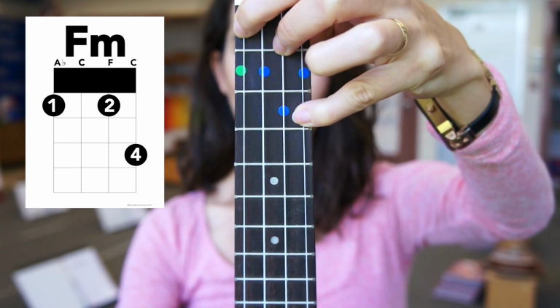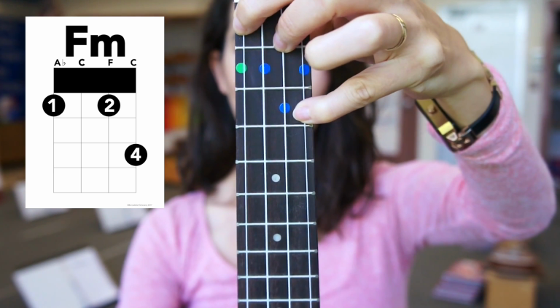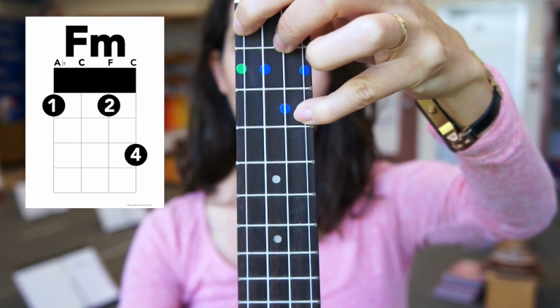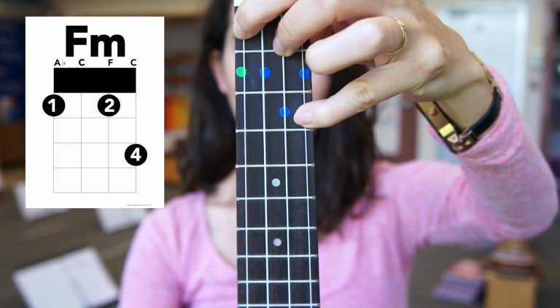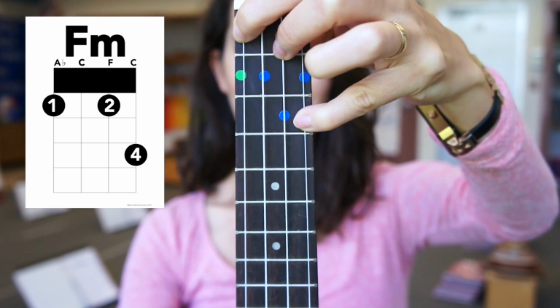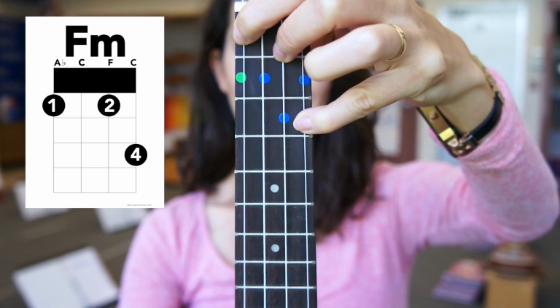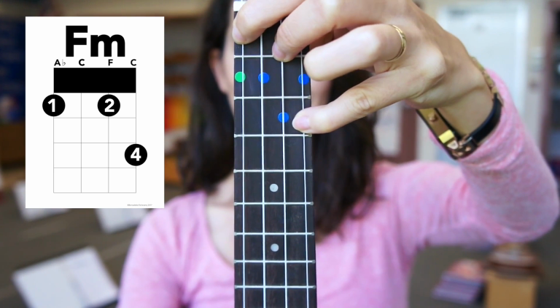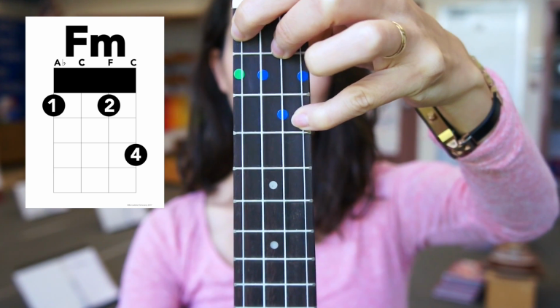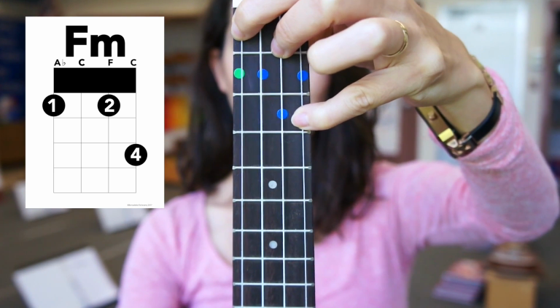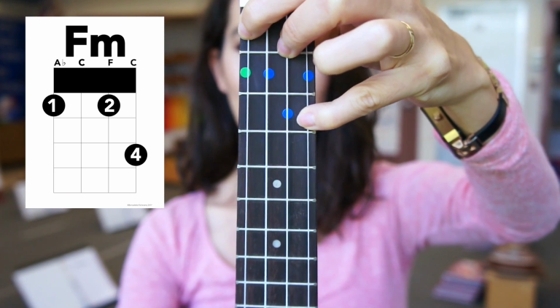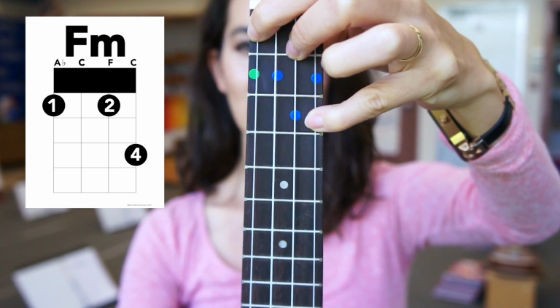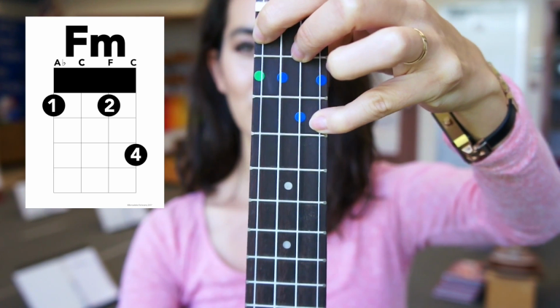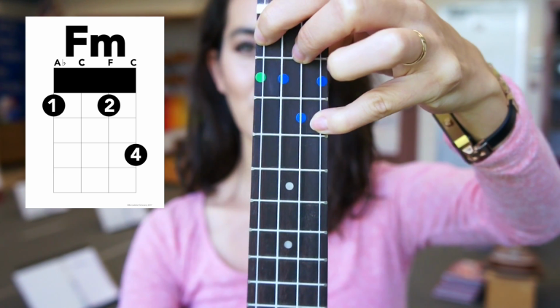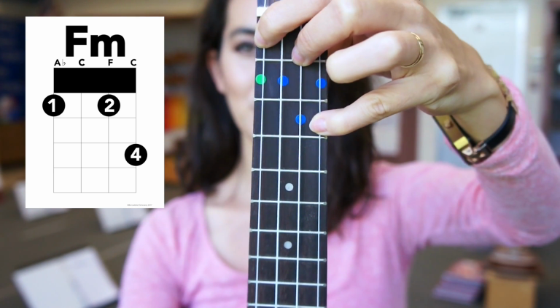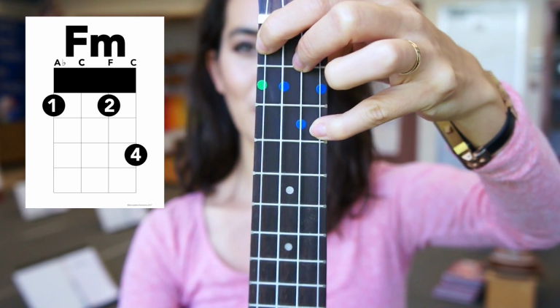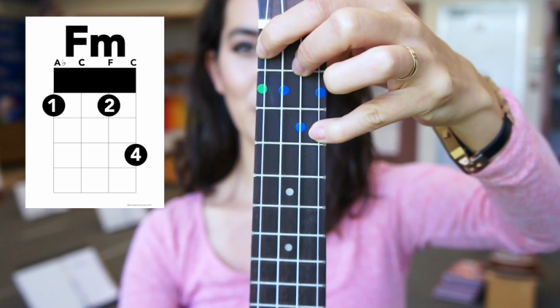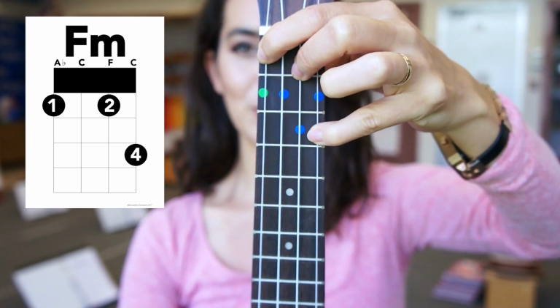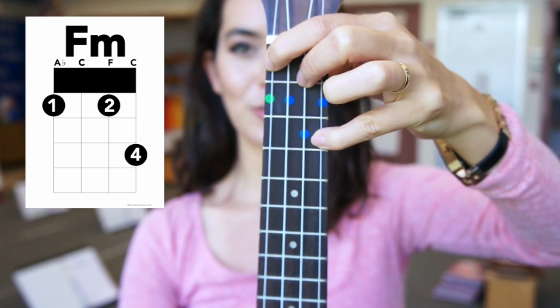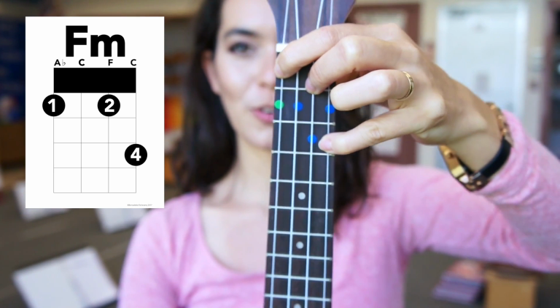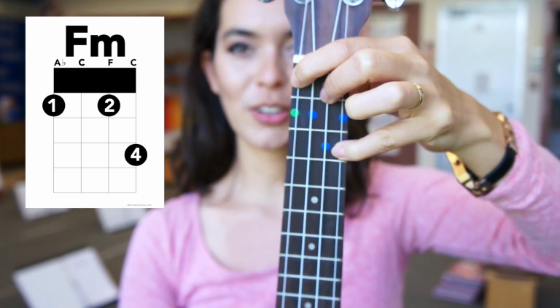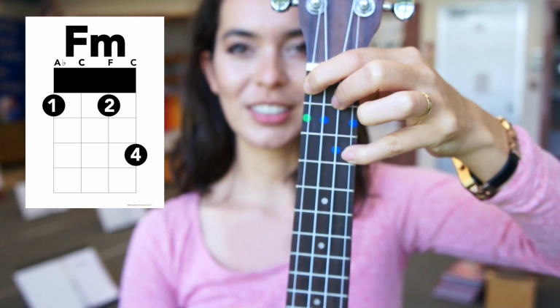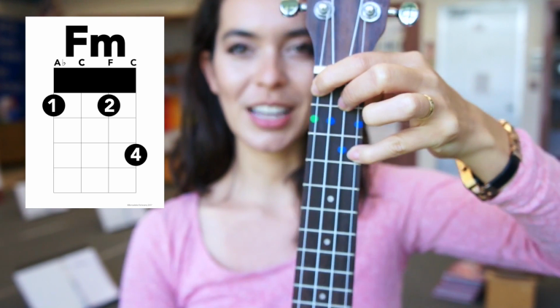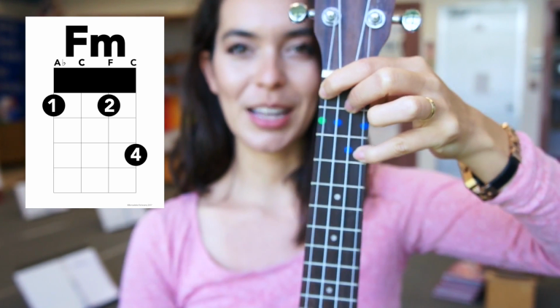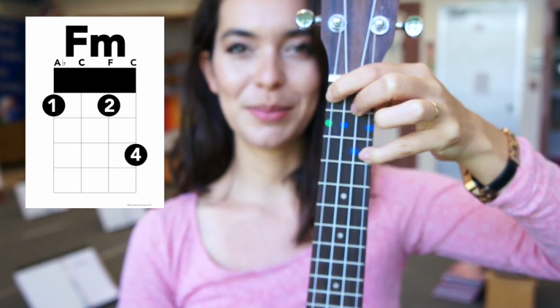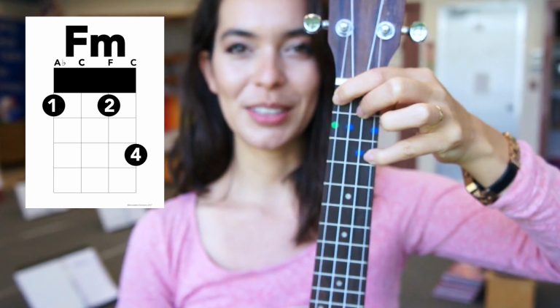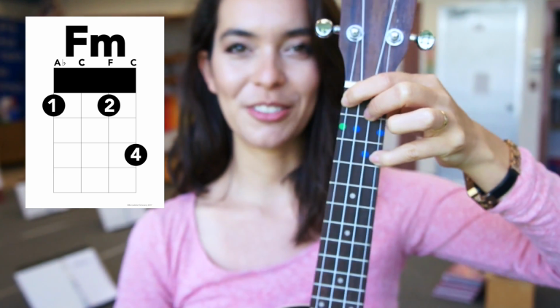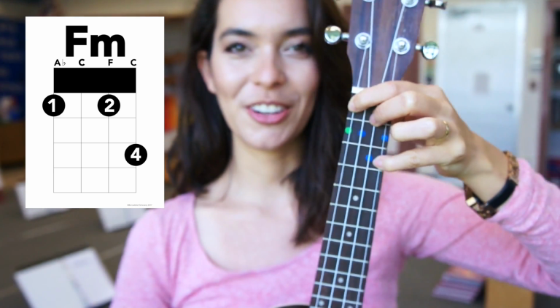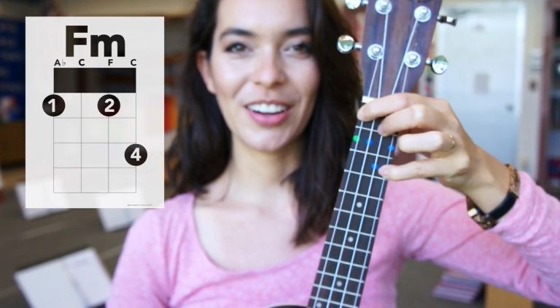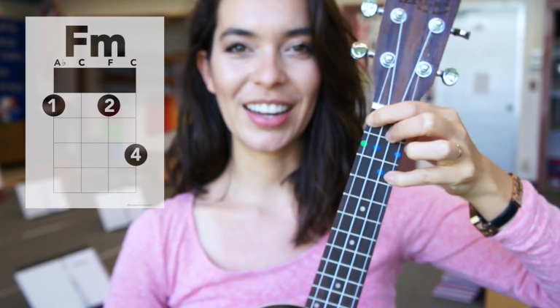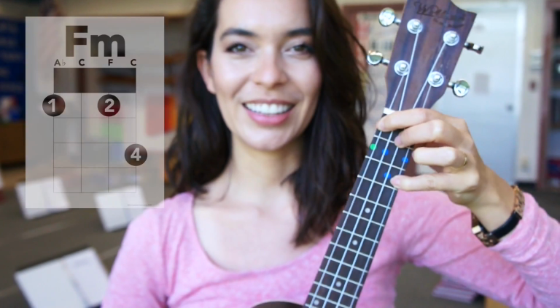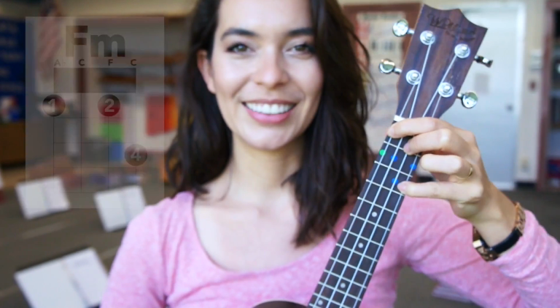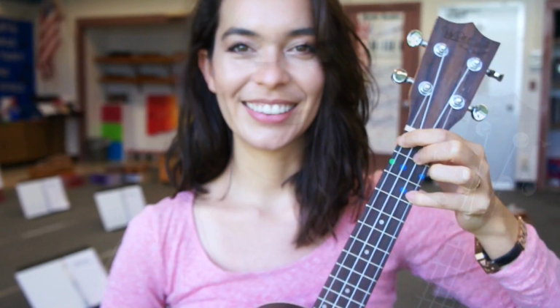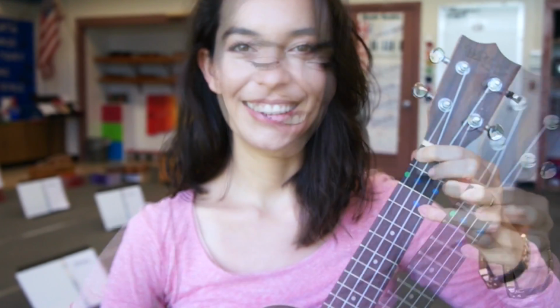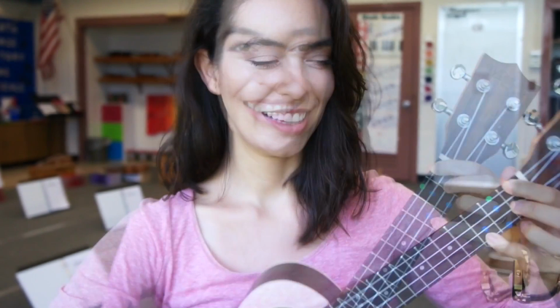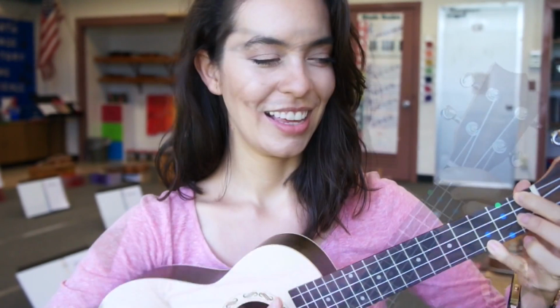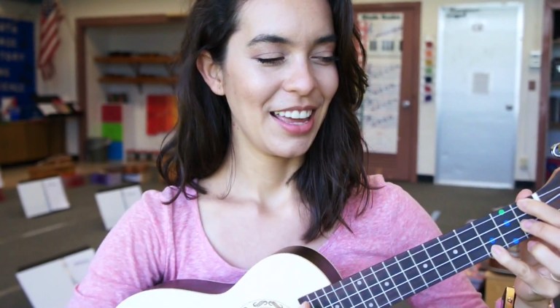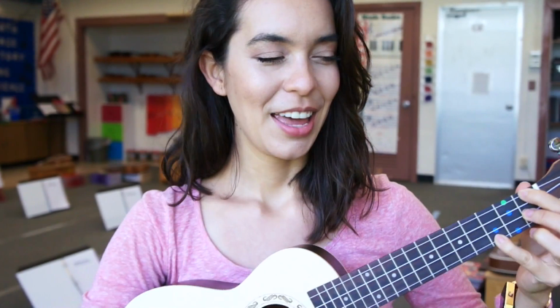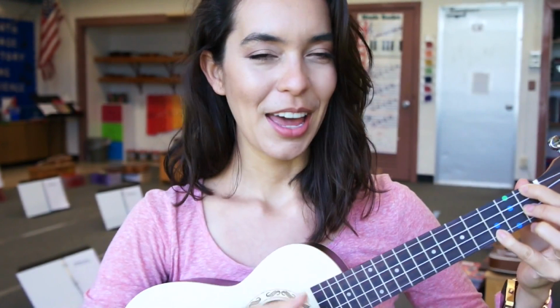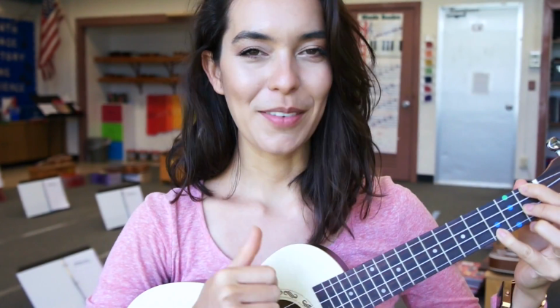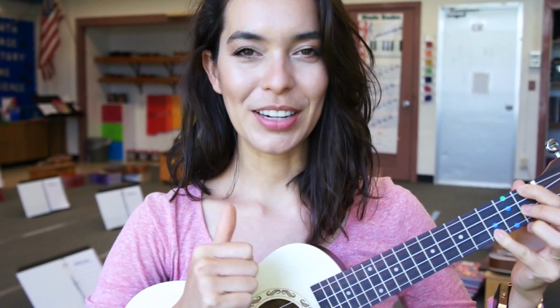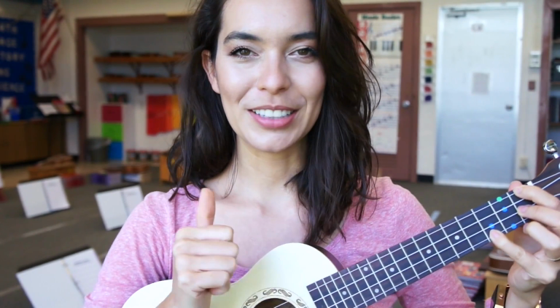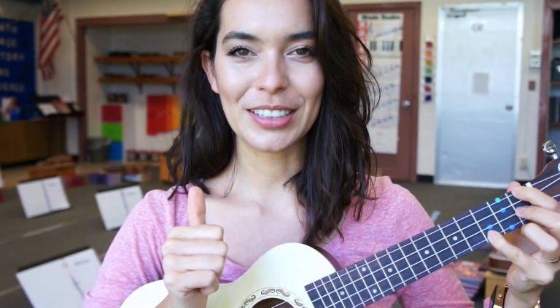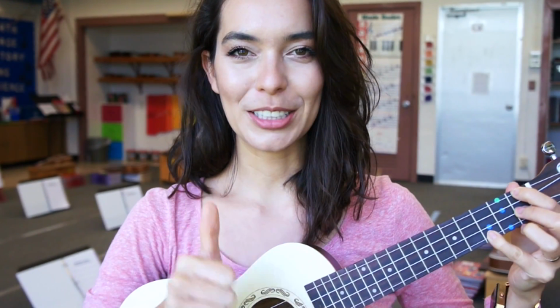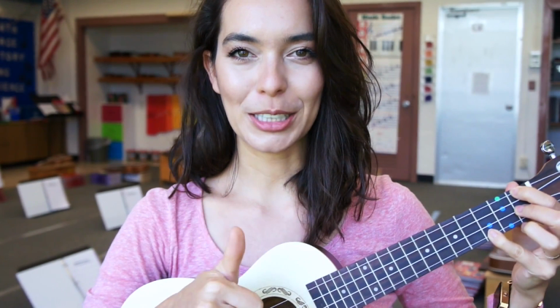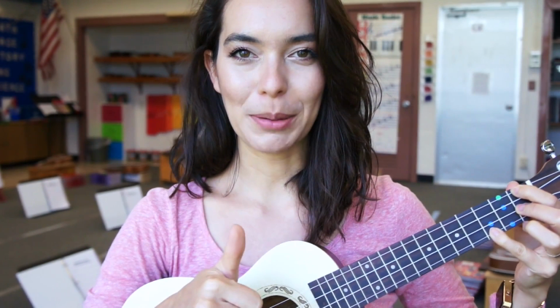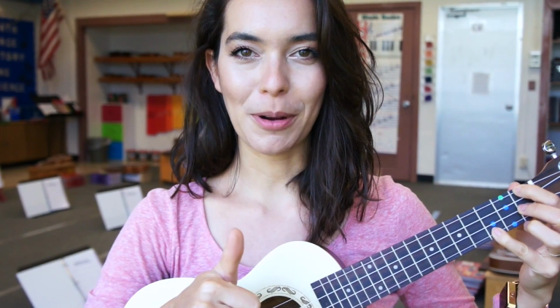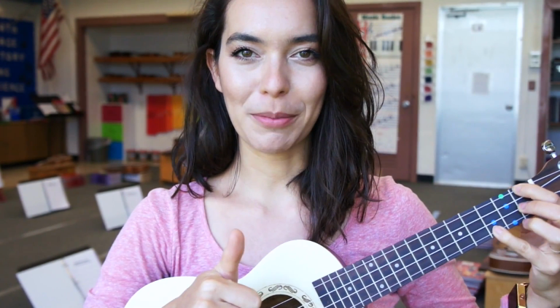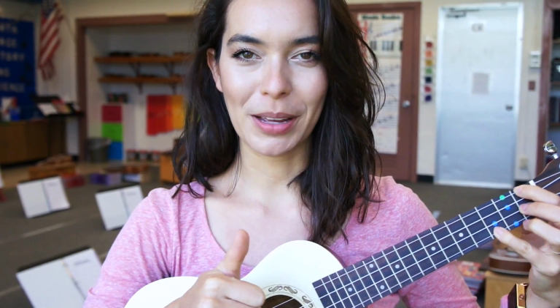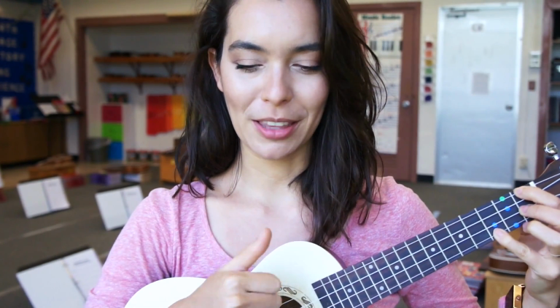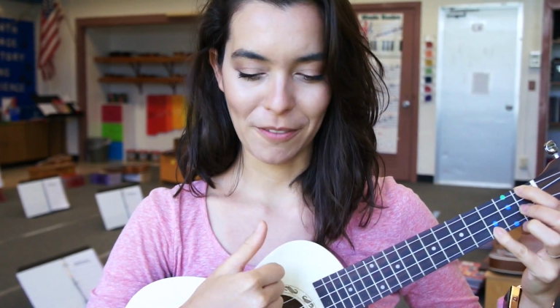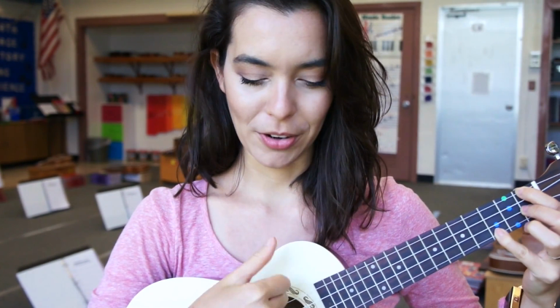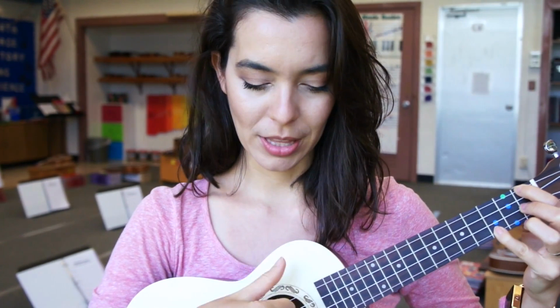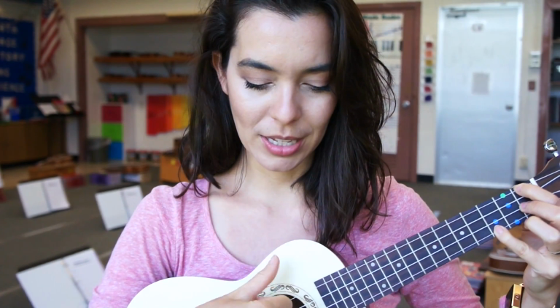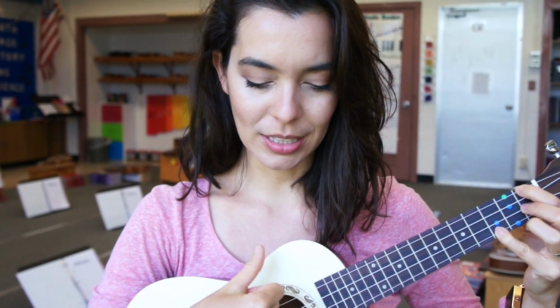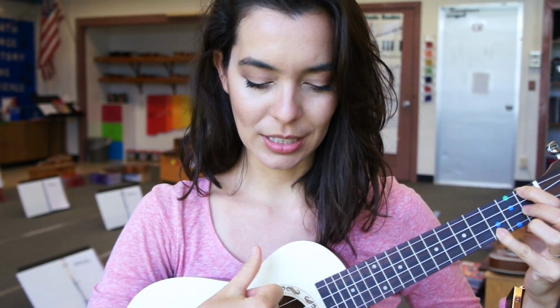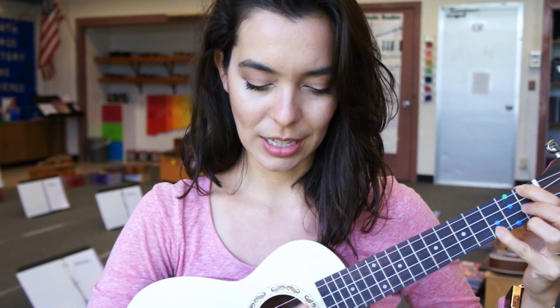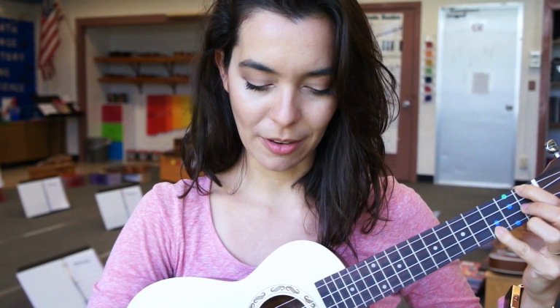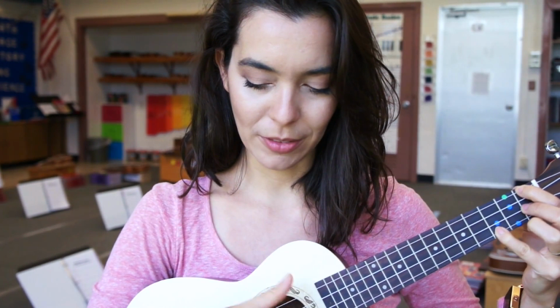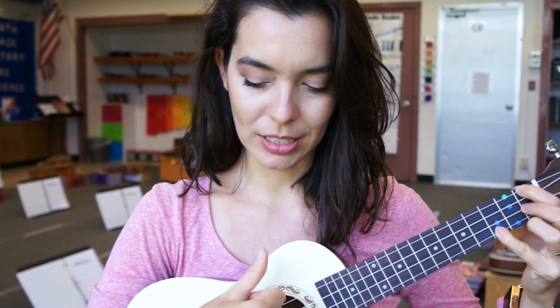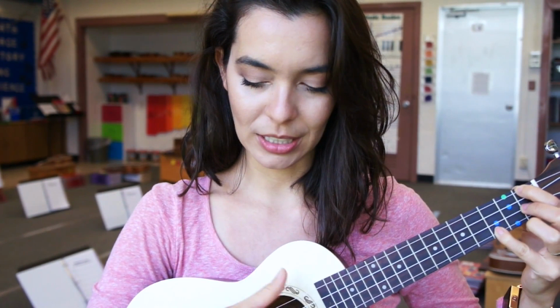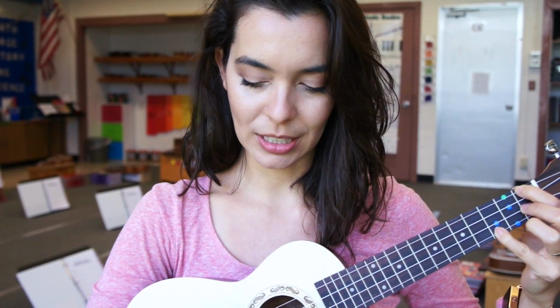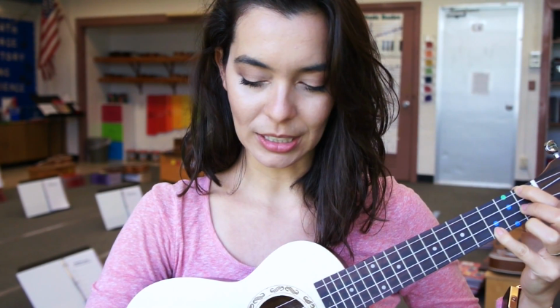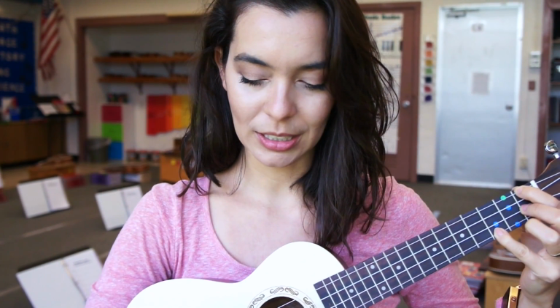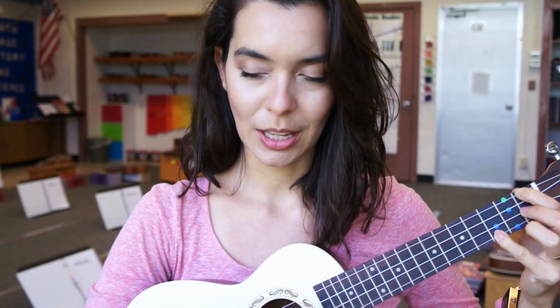Okay so now we're gonna strum downwards four times if you're ready. I'm gonna use the chunky part of my thumb for this, downwards like this.